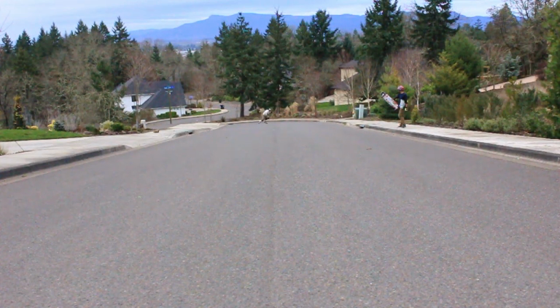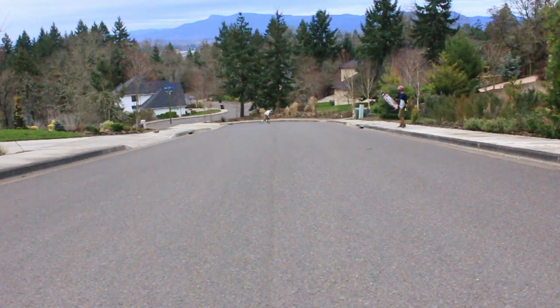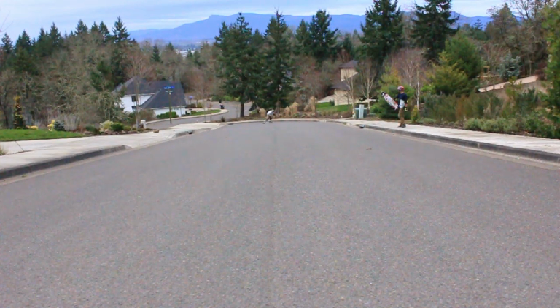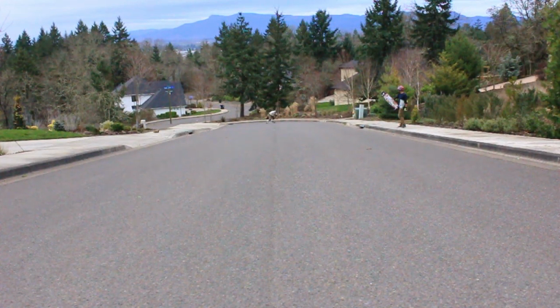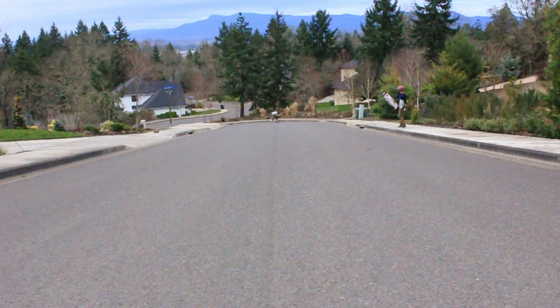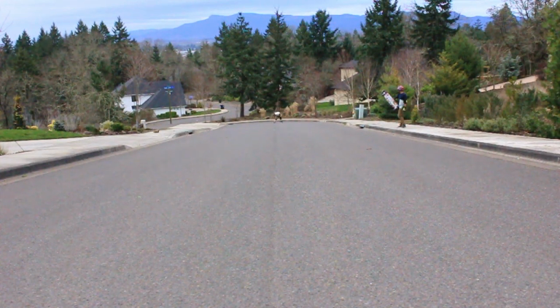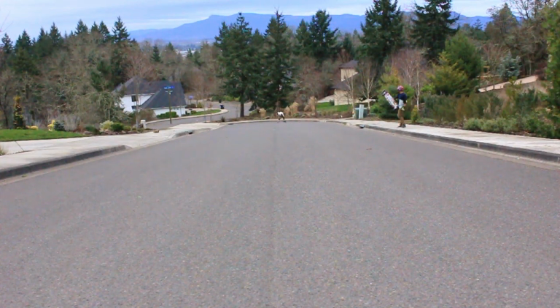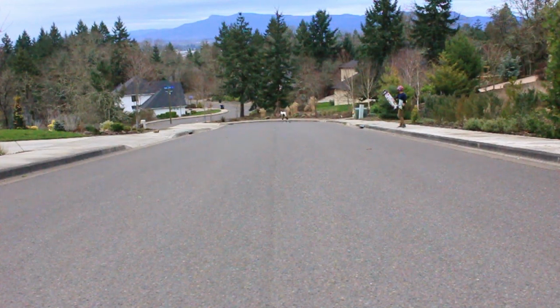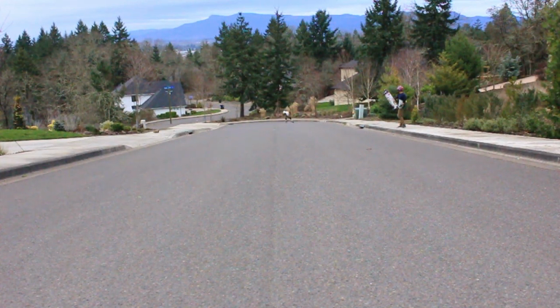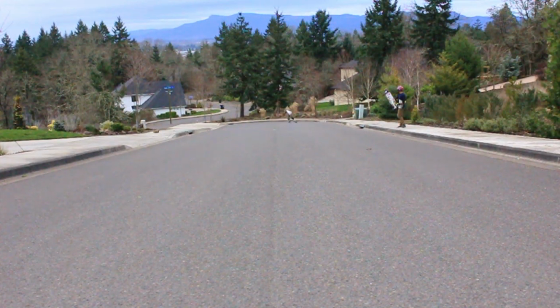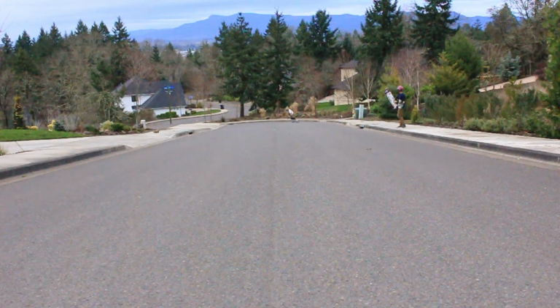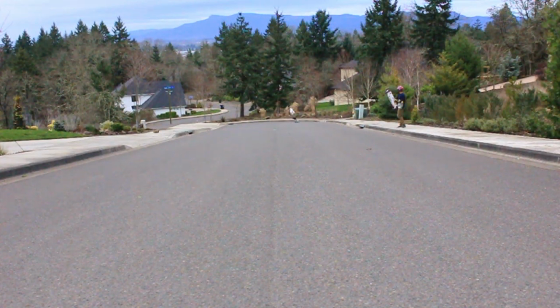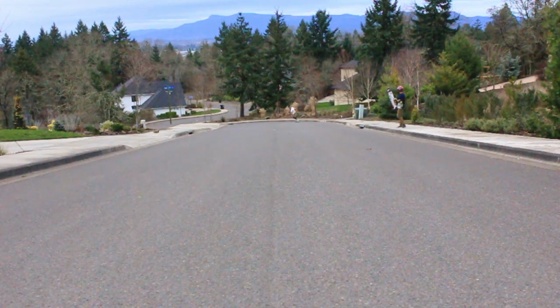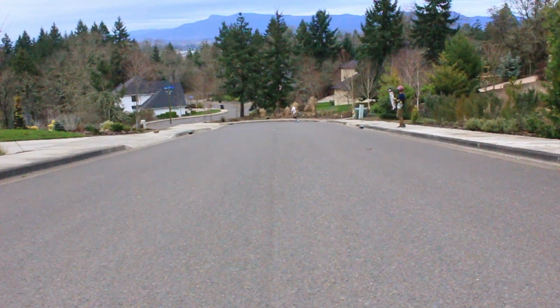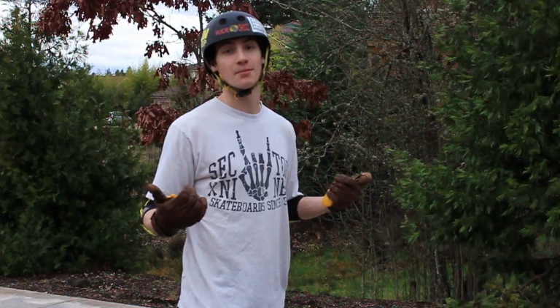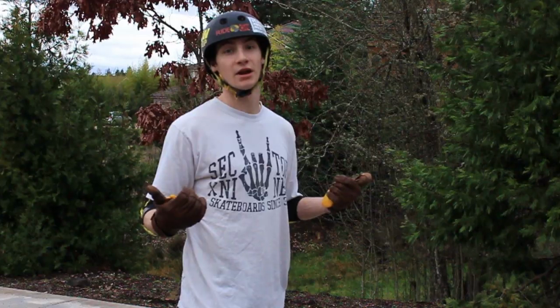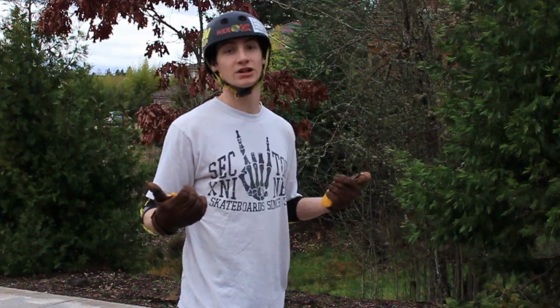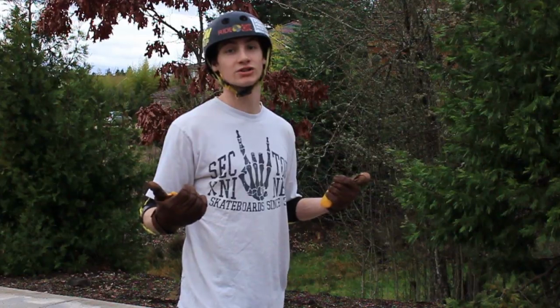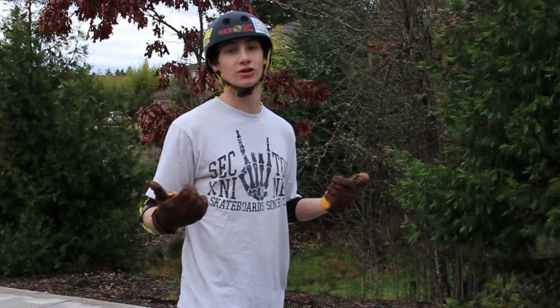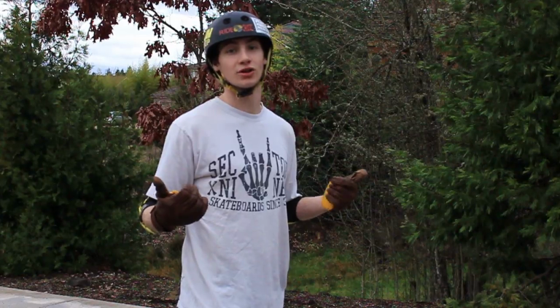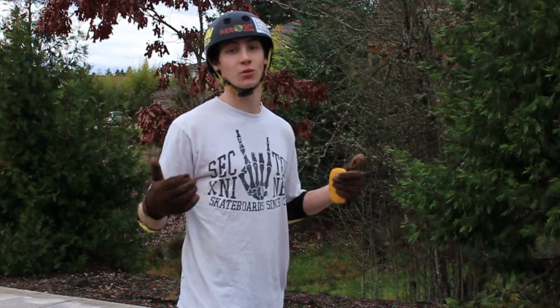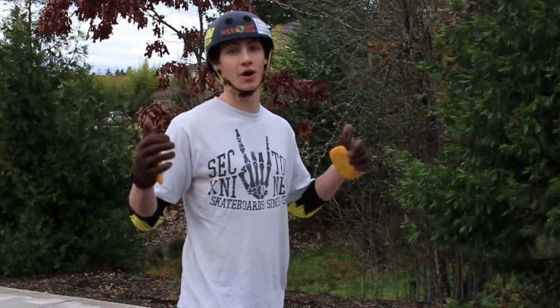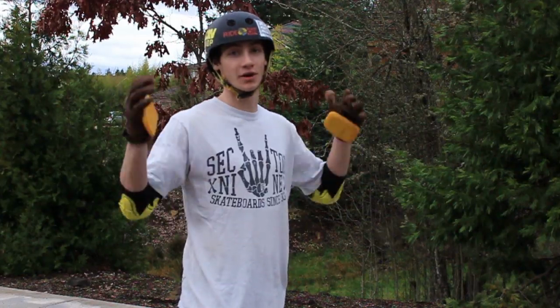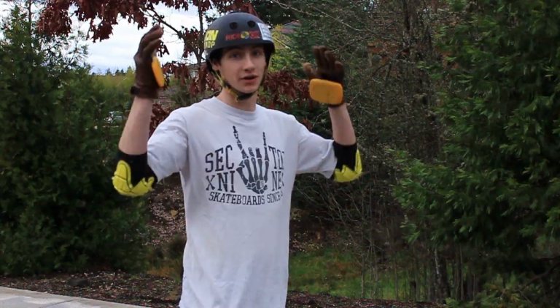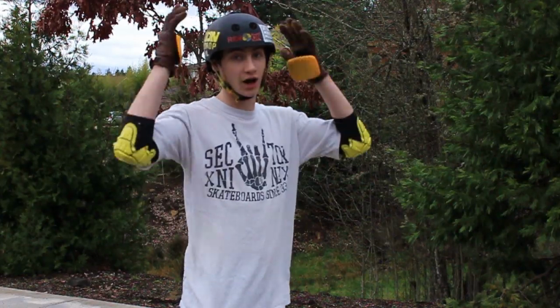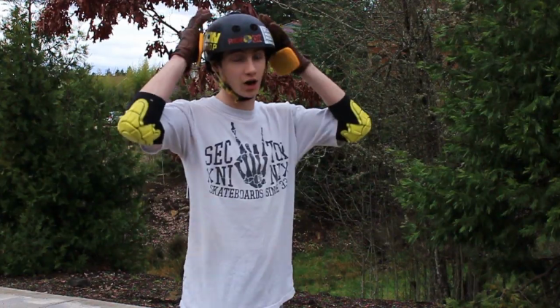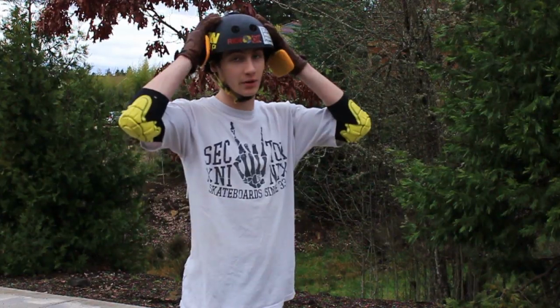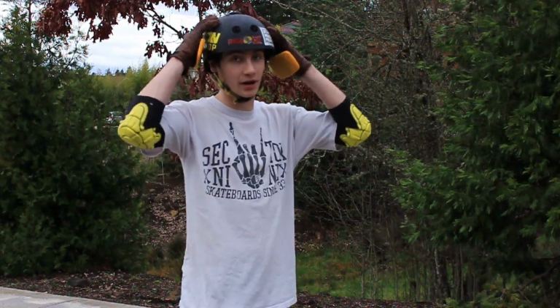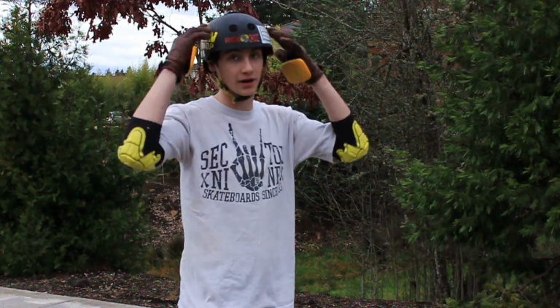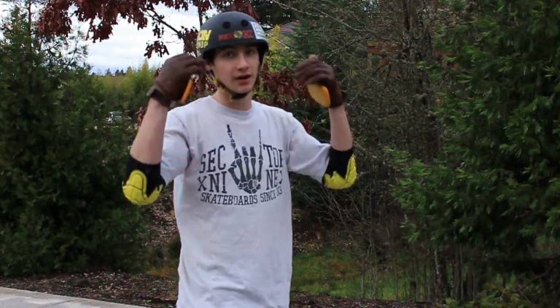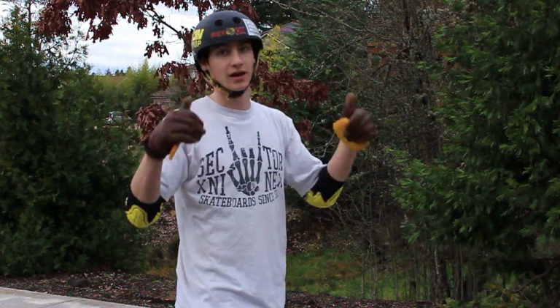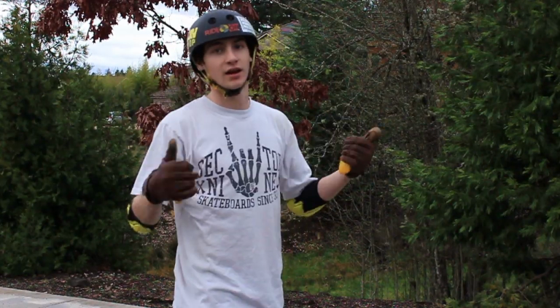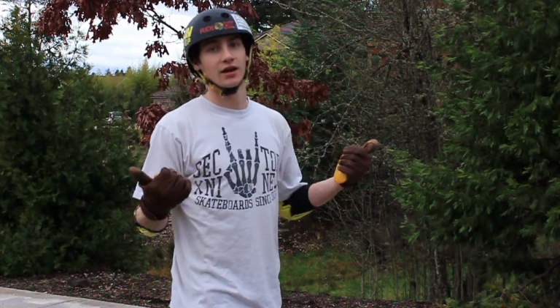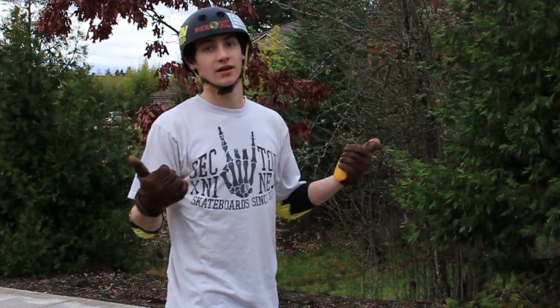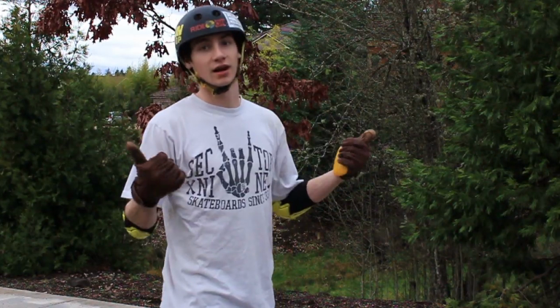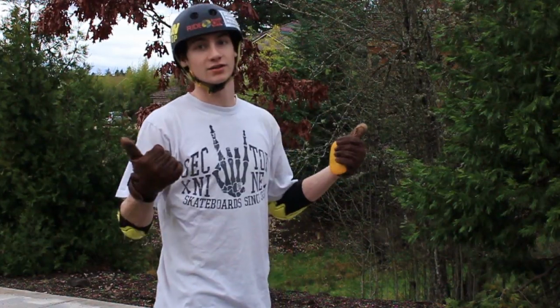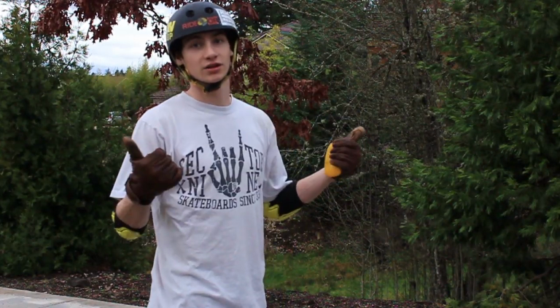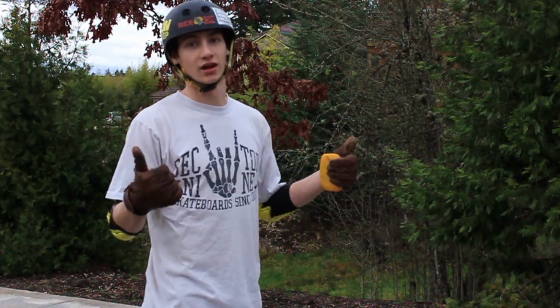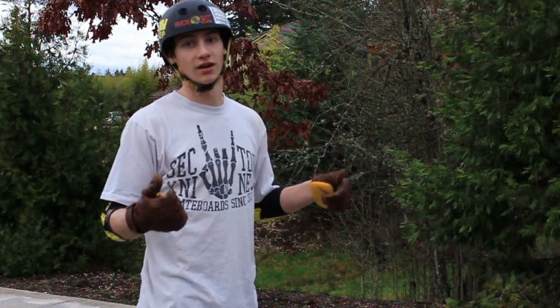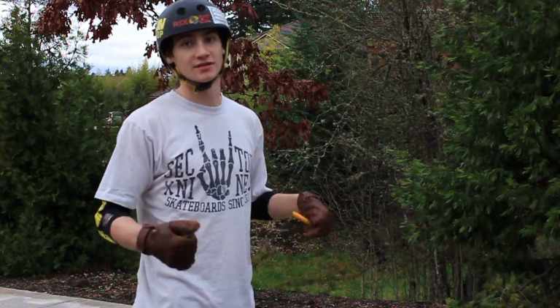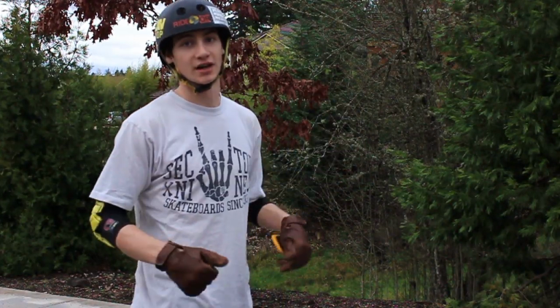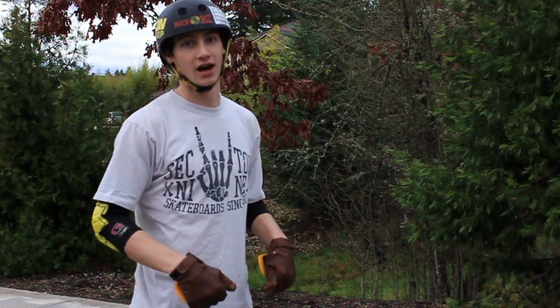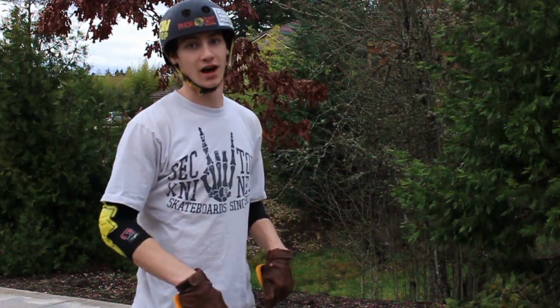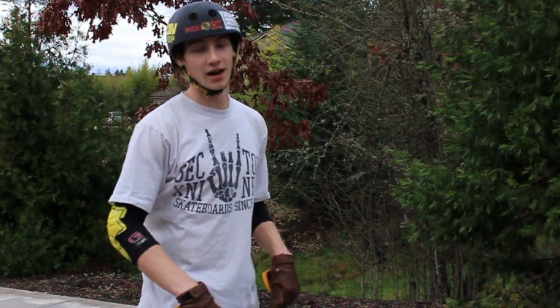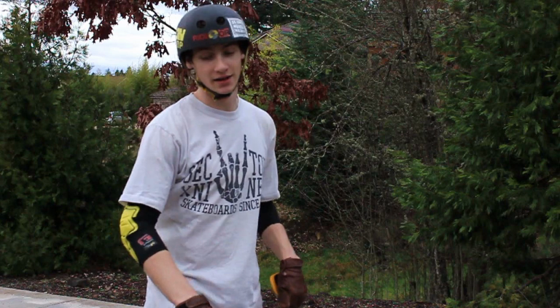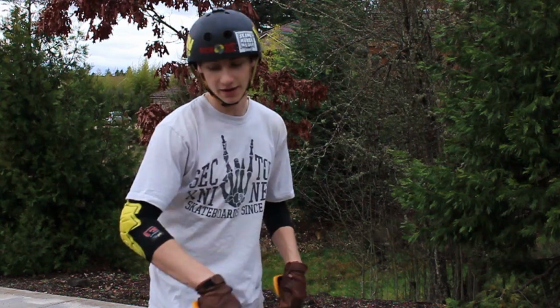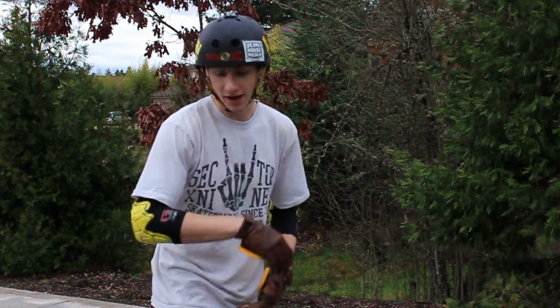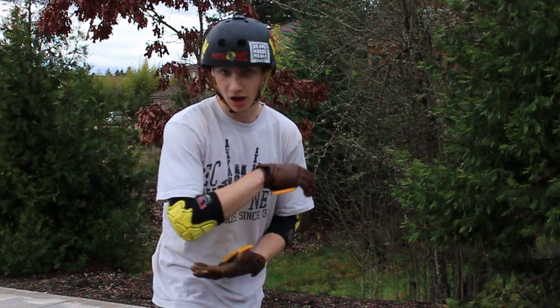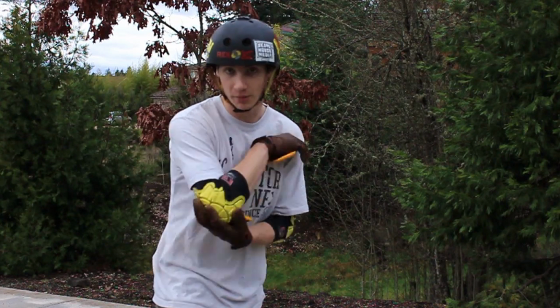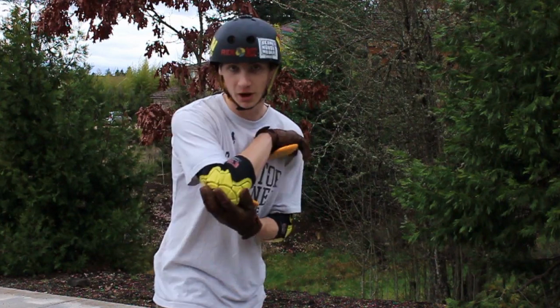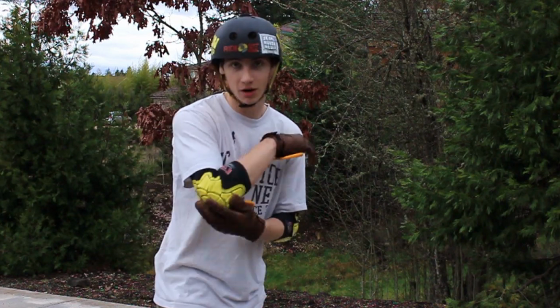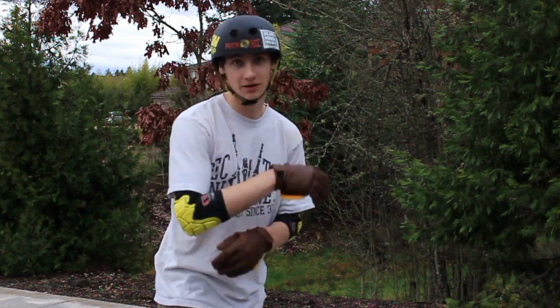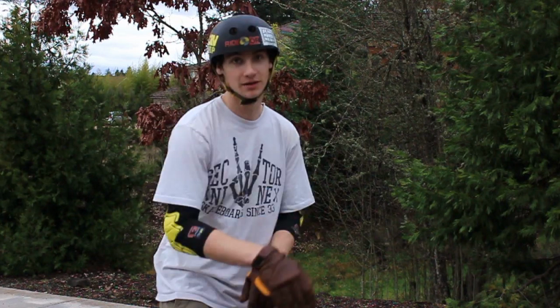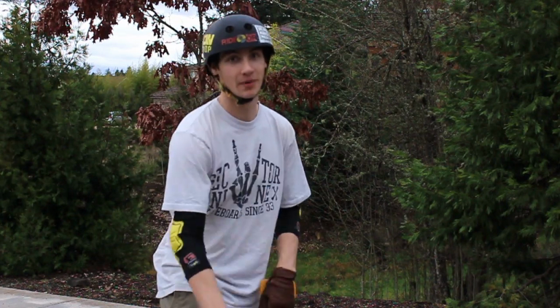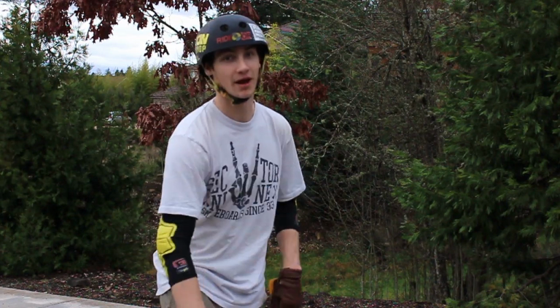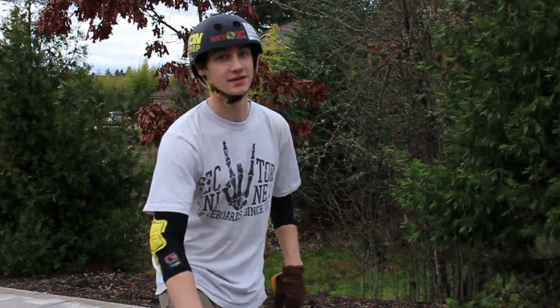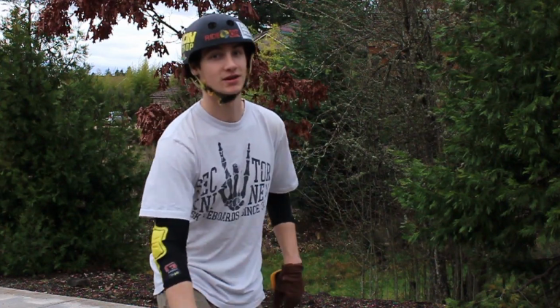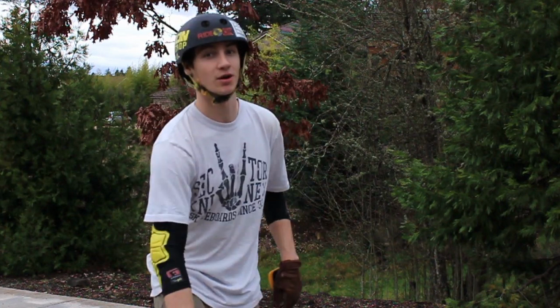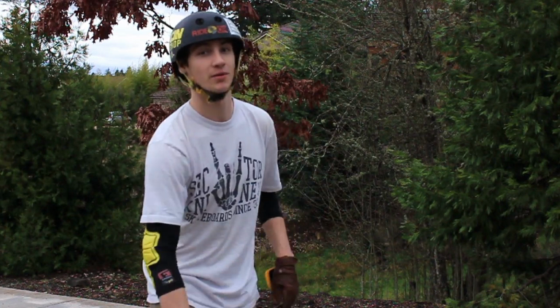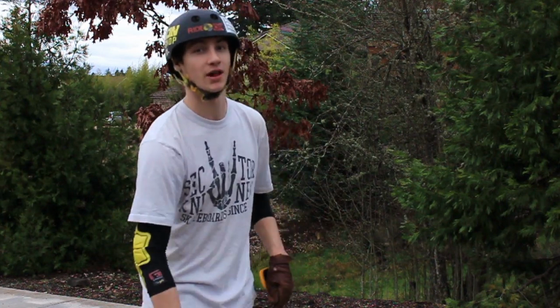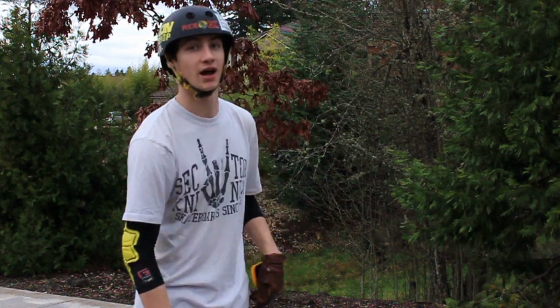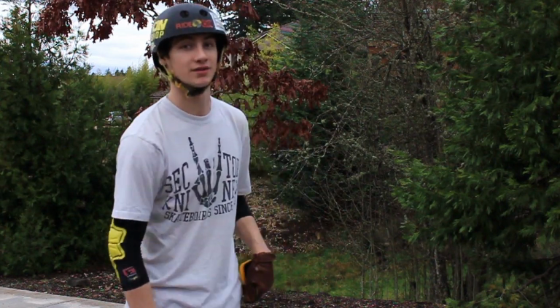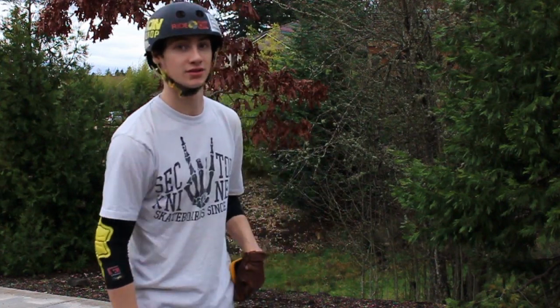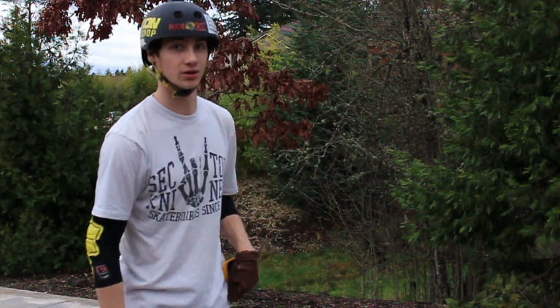Alright, first things first, you got to make sure you're wearing your helmet, got your gloves on, and elbow and knee pads help a lot too.